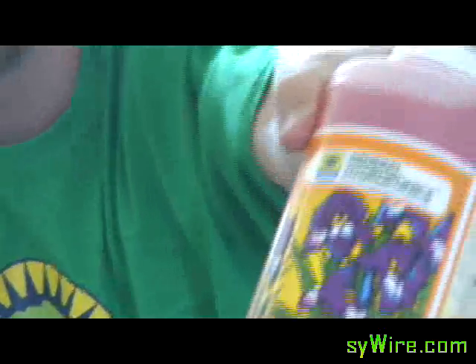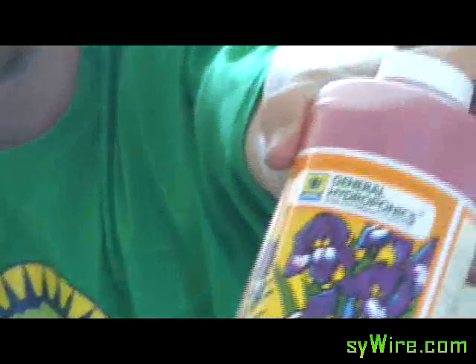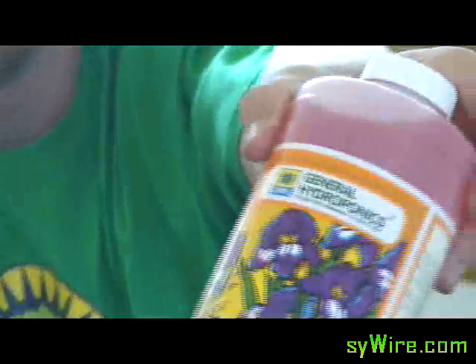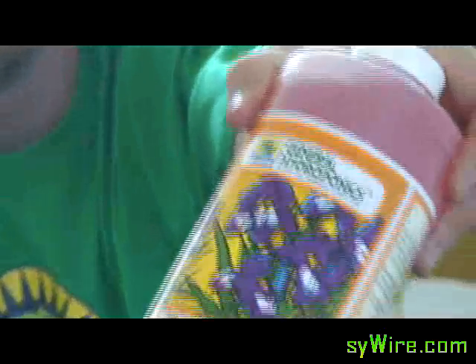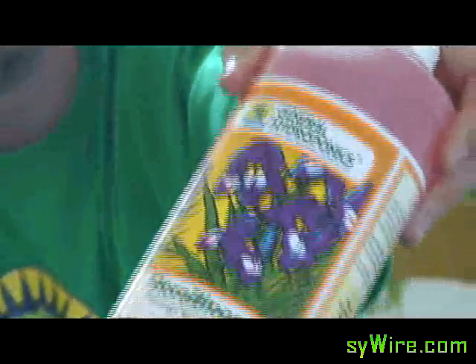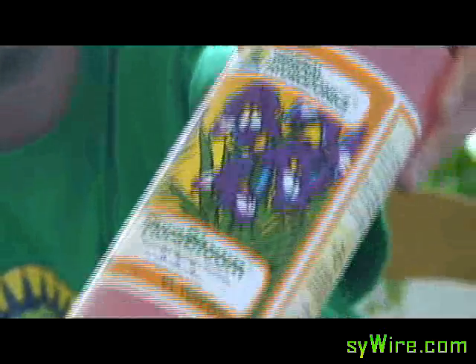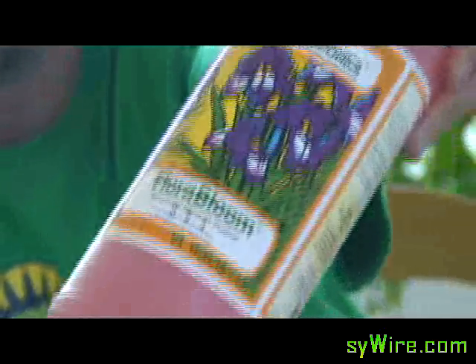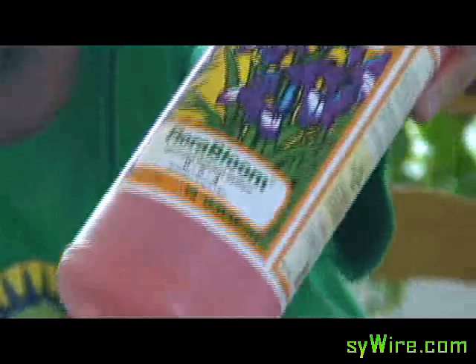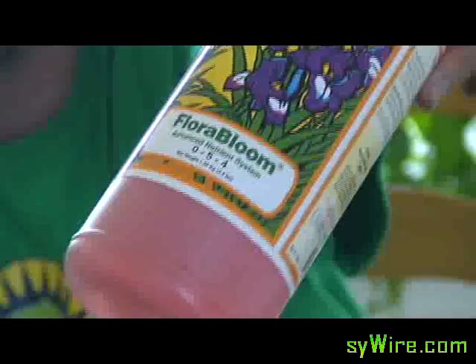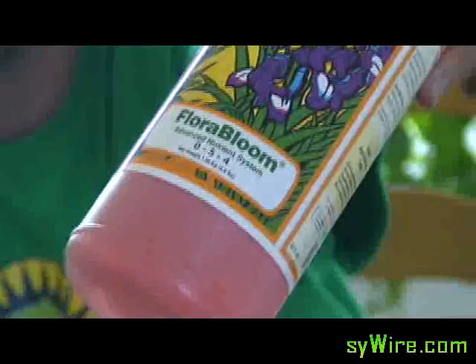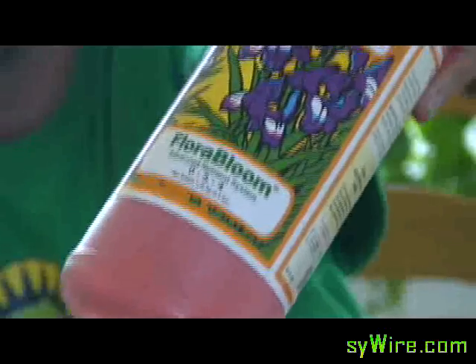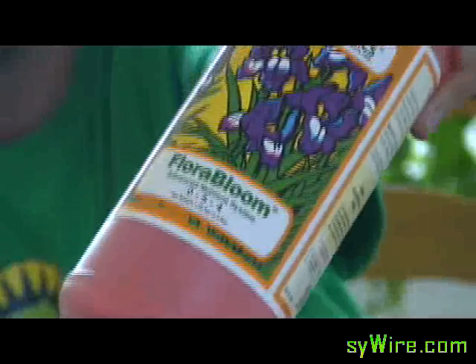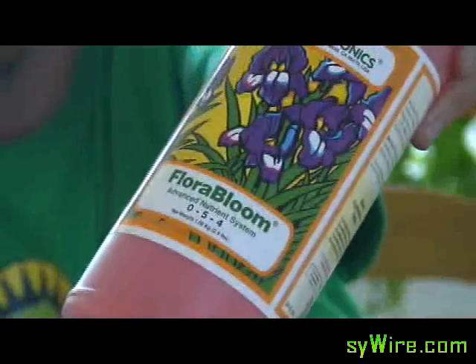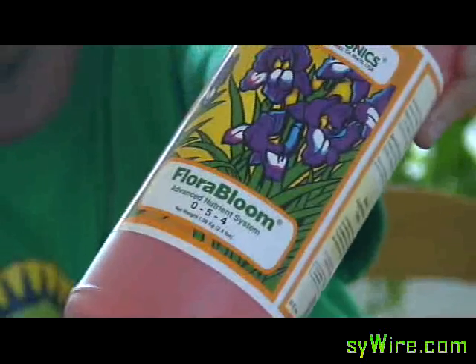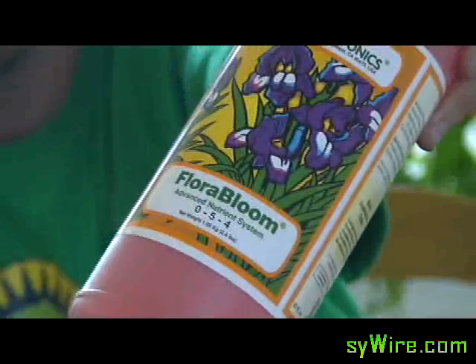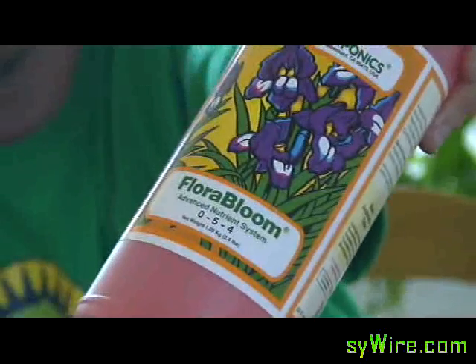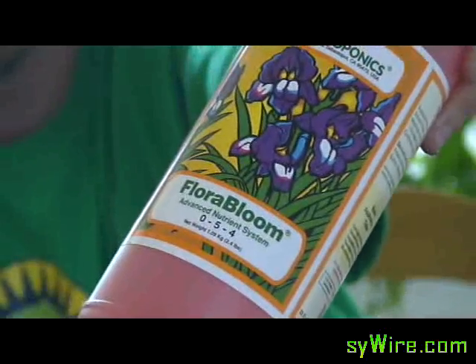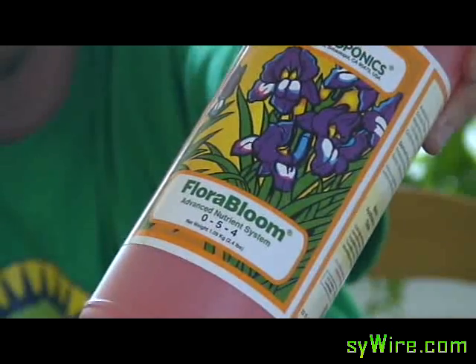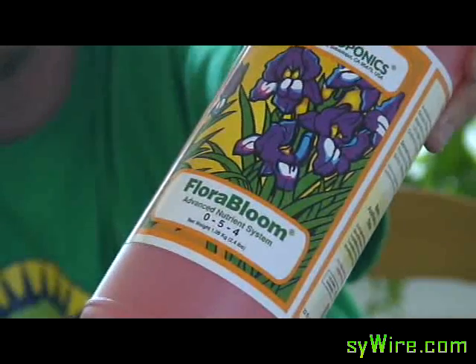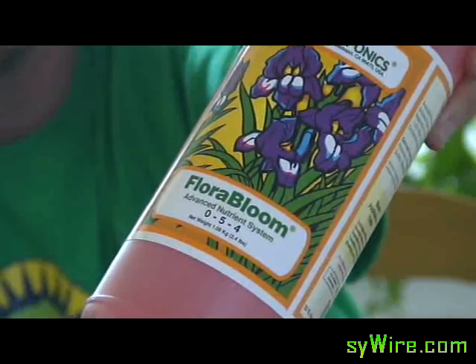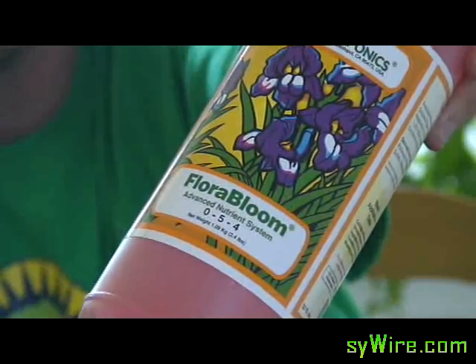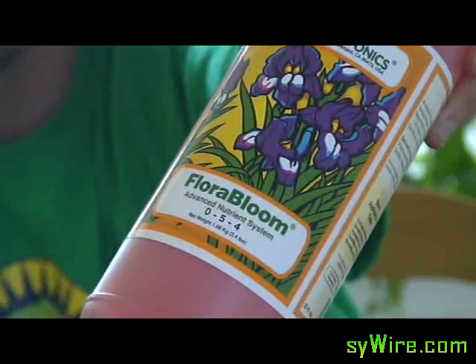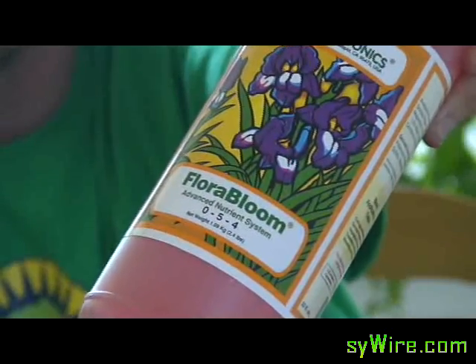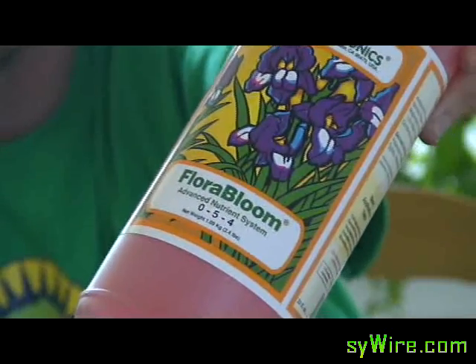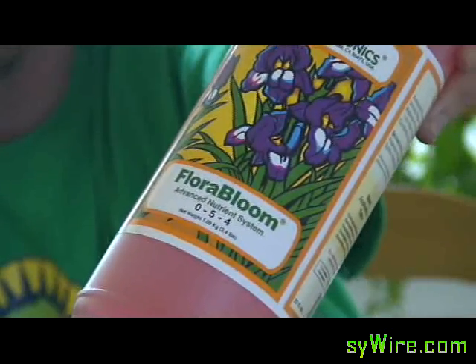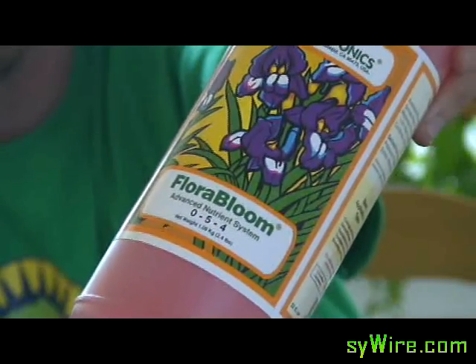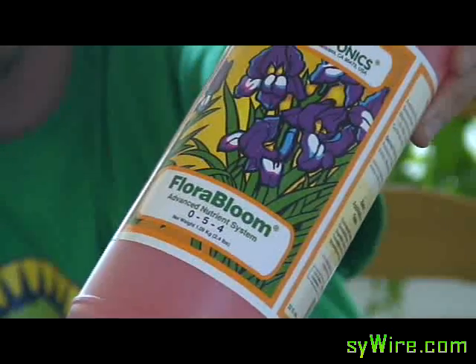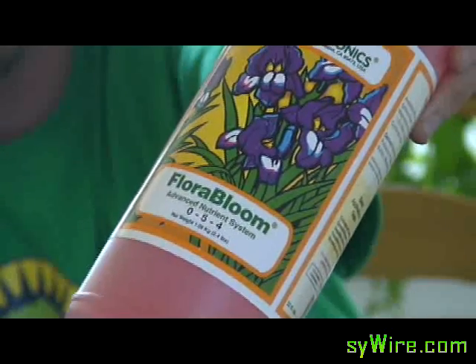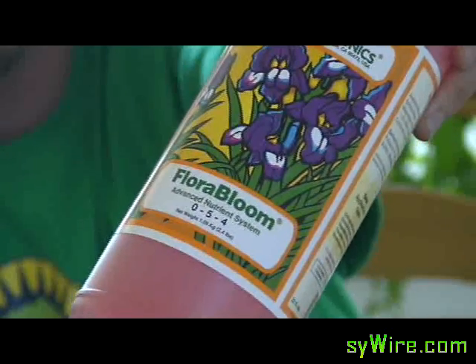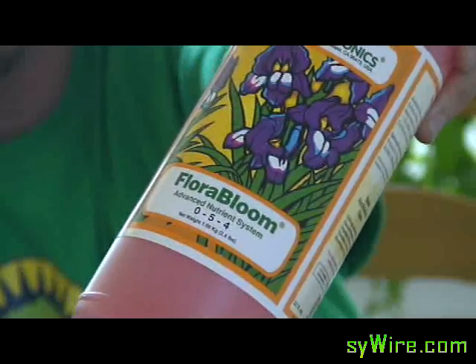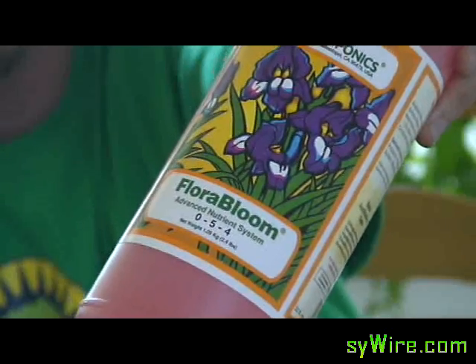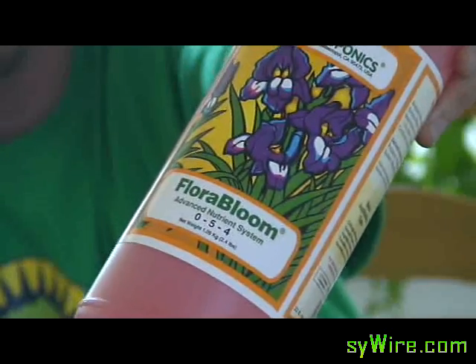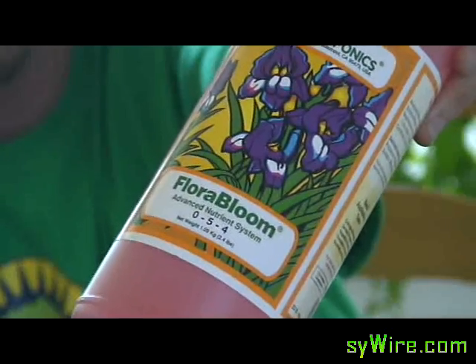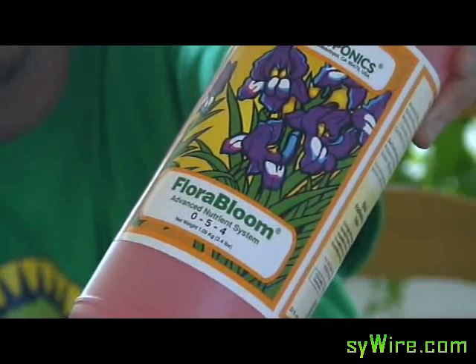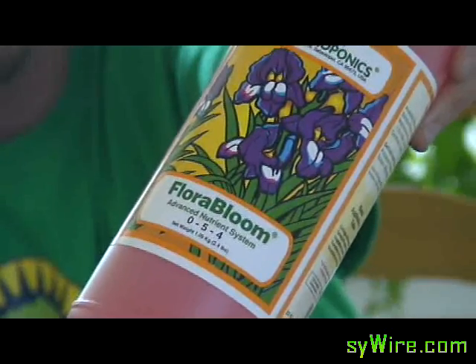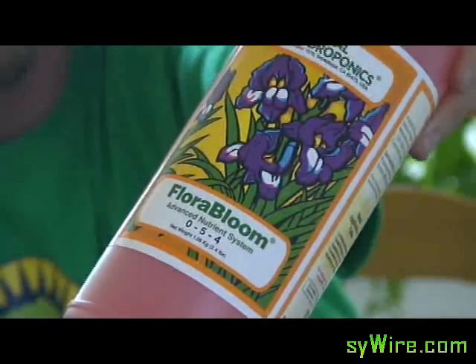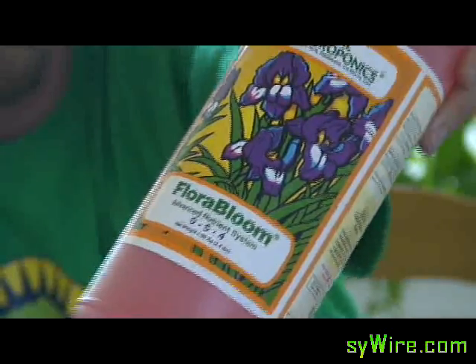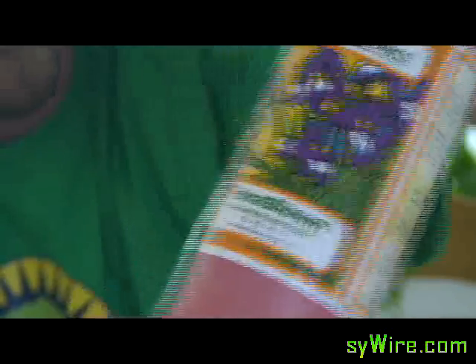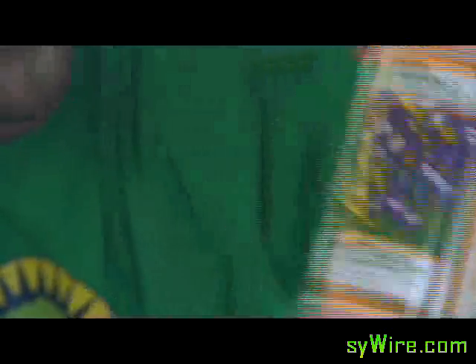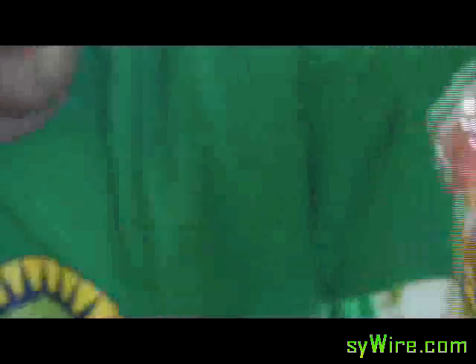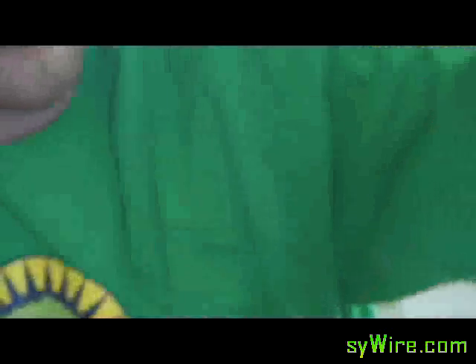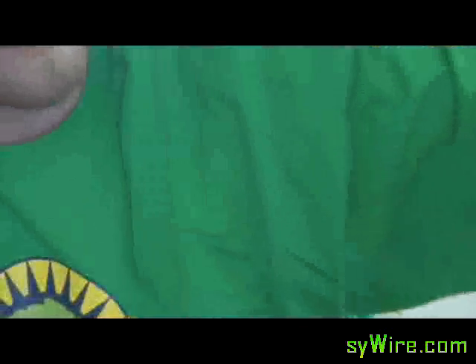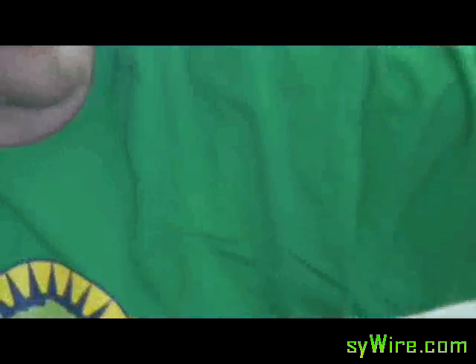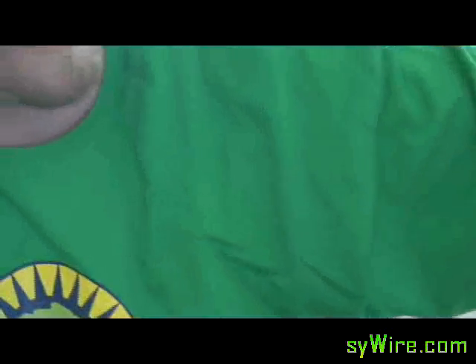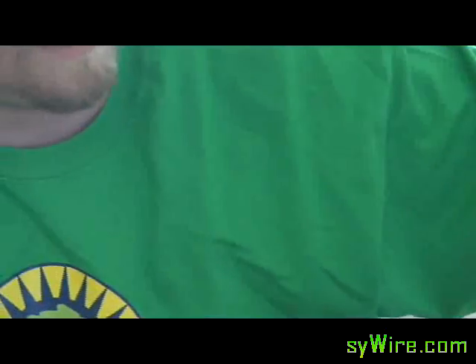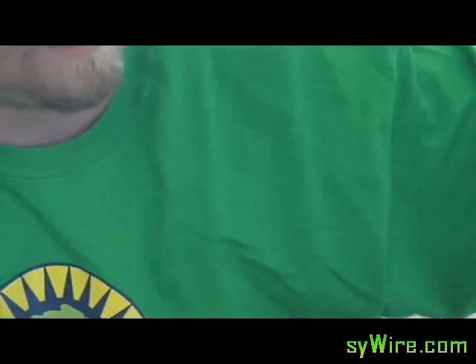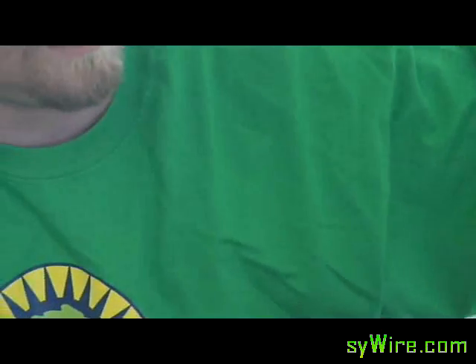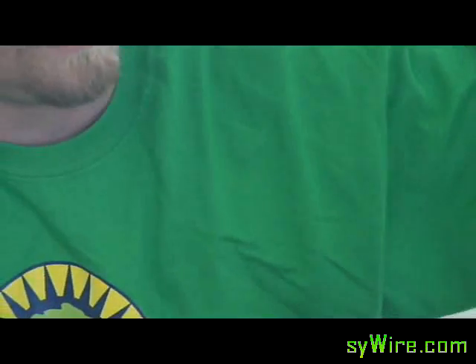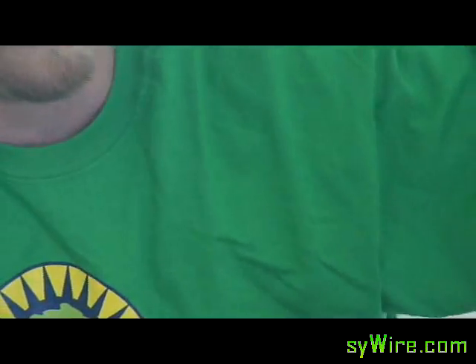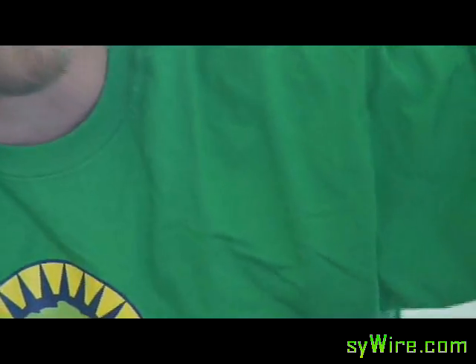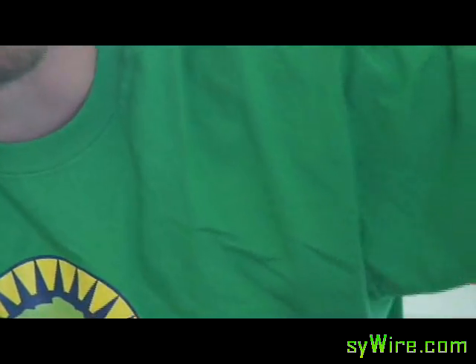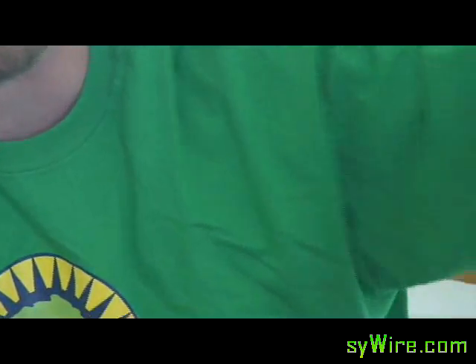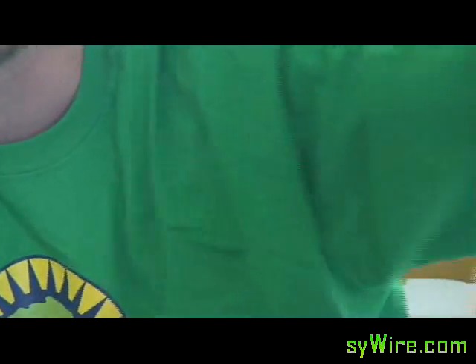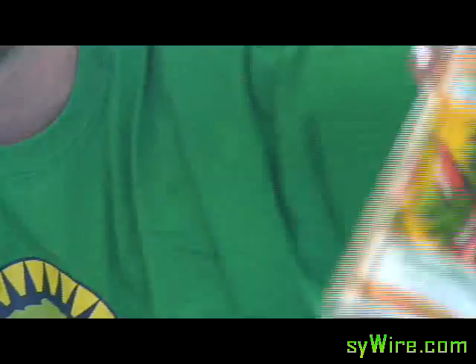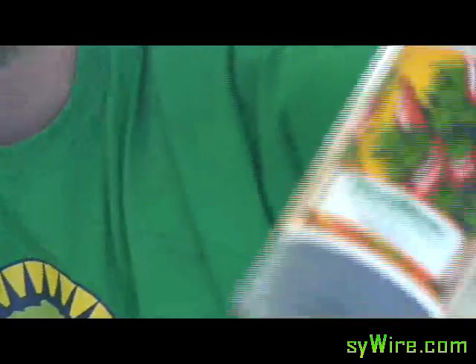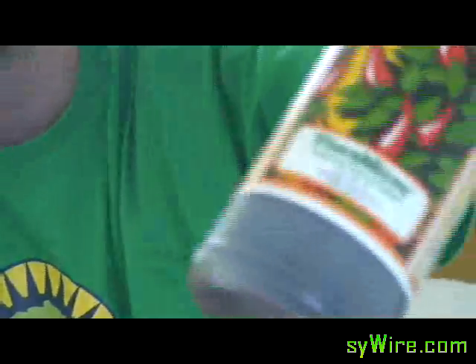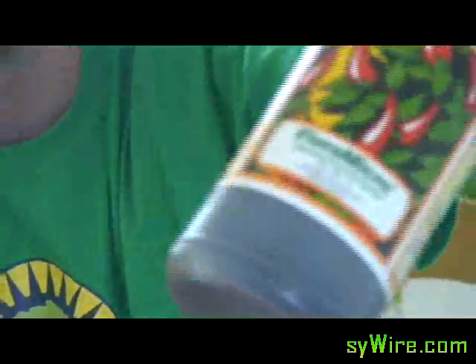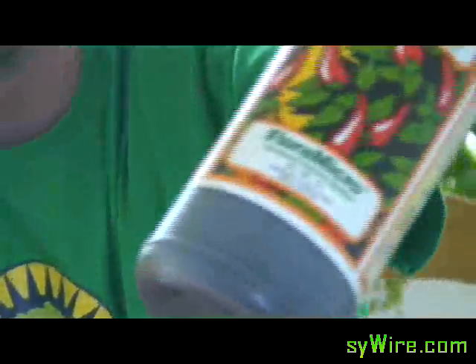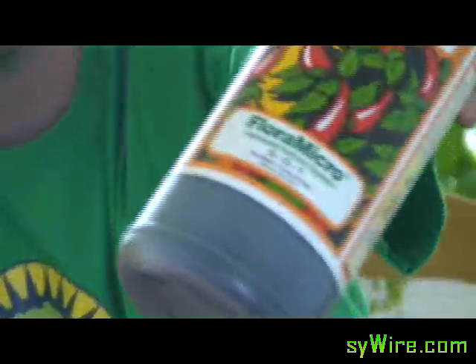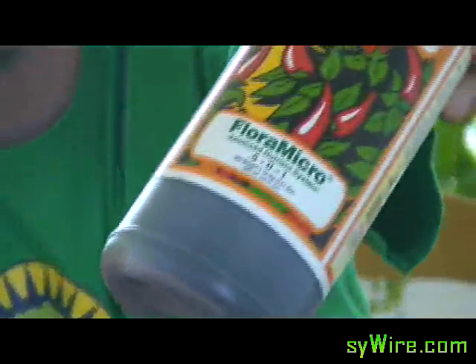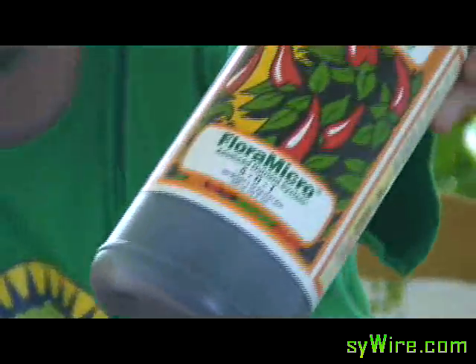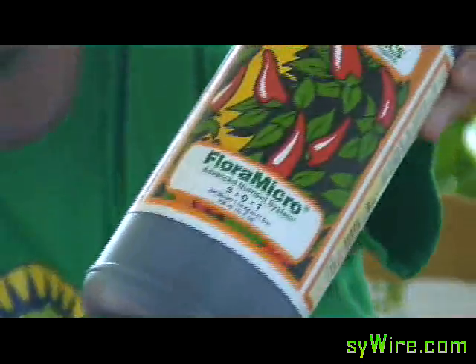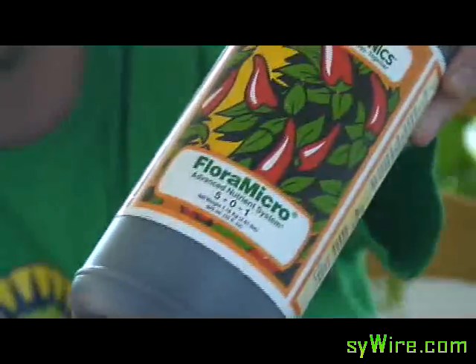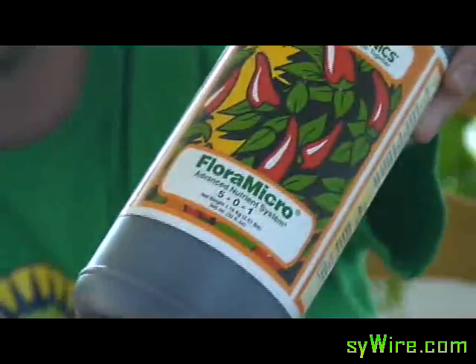Floral Bloom goes with the name — when it starts to bloom, flower, or fruit. And the Macro goes in all the time.